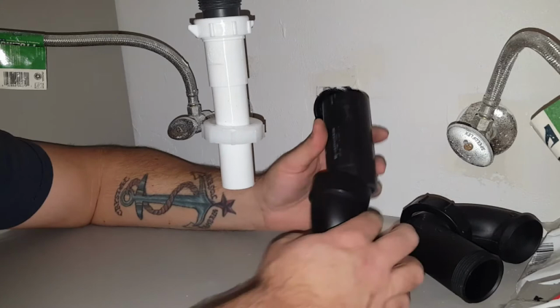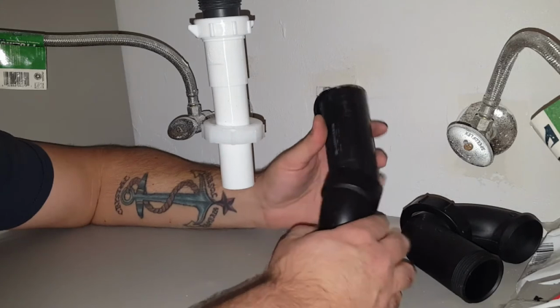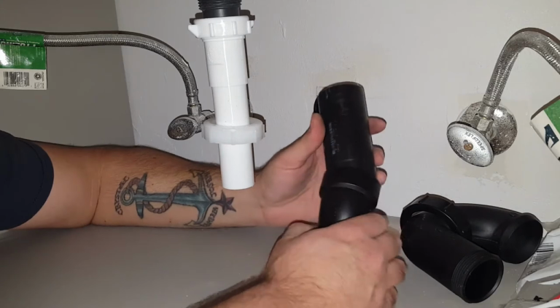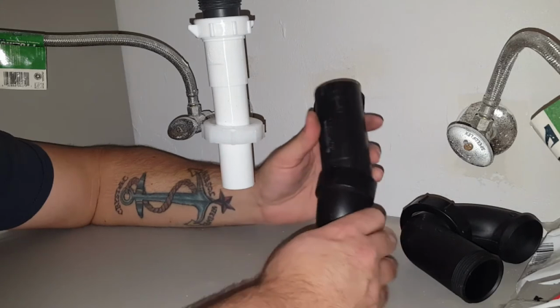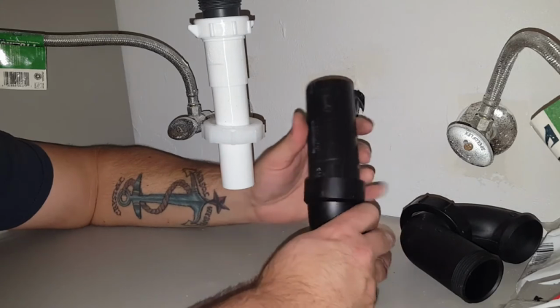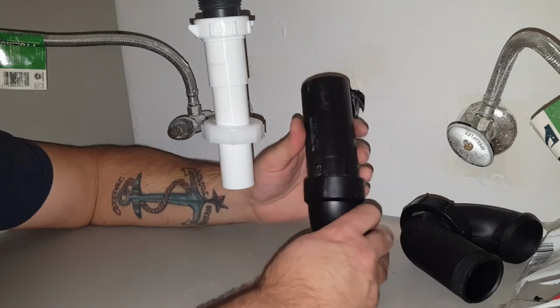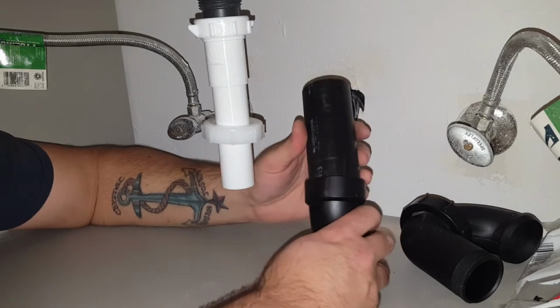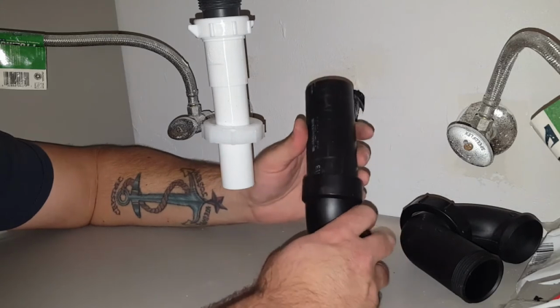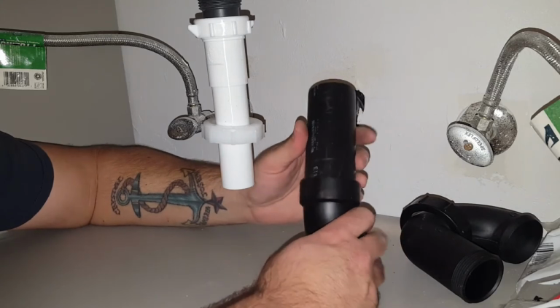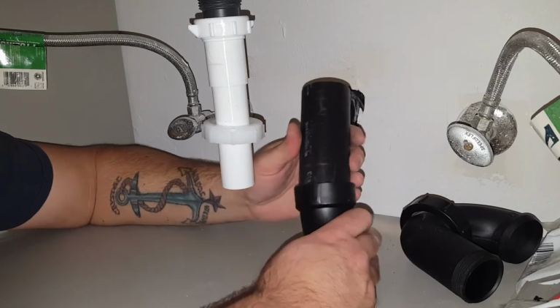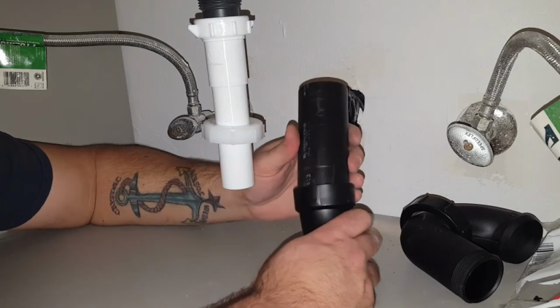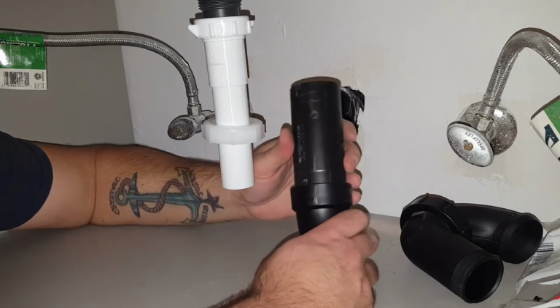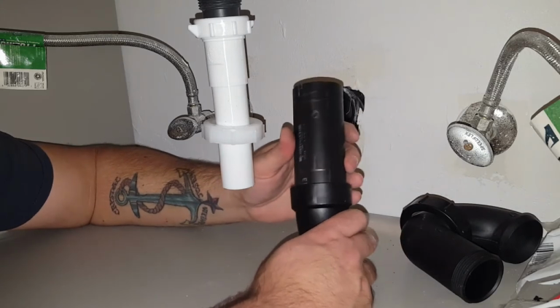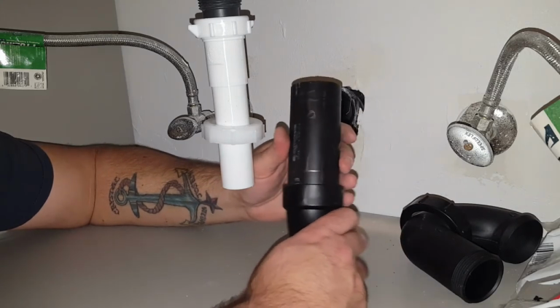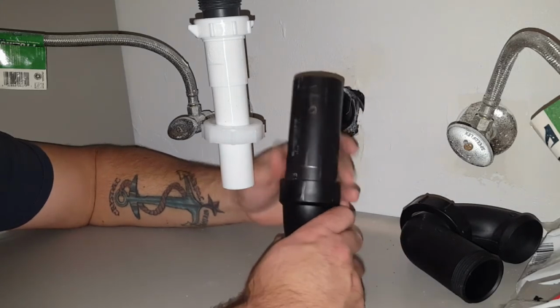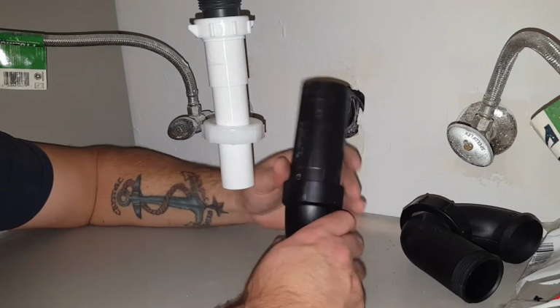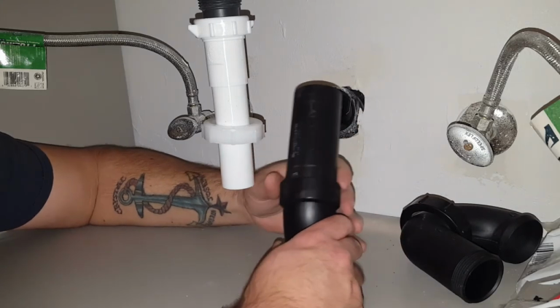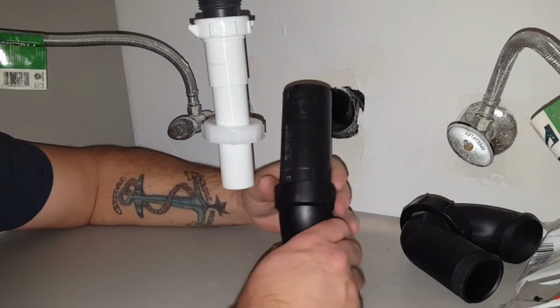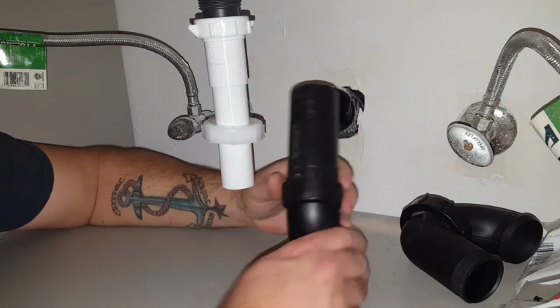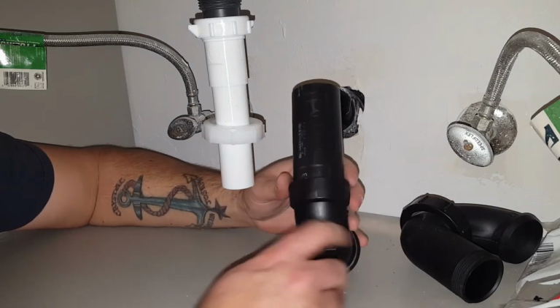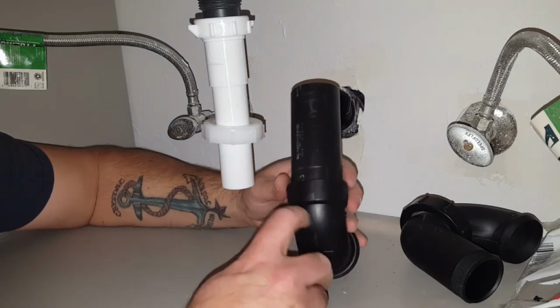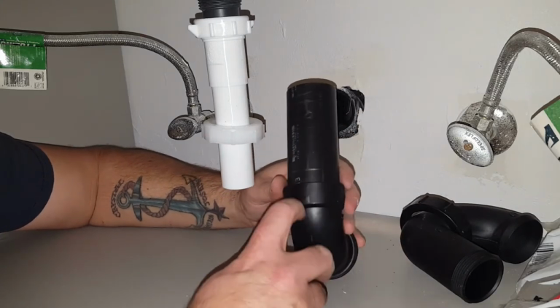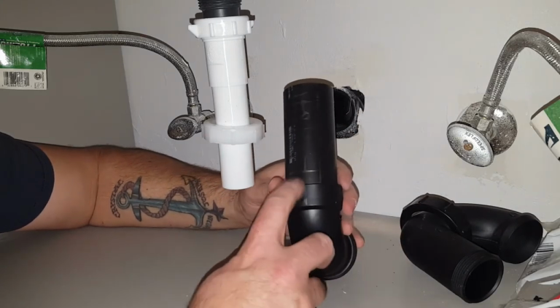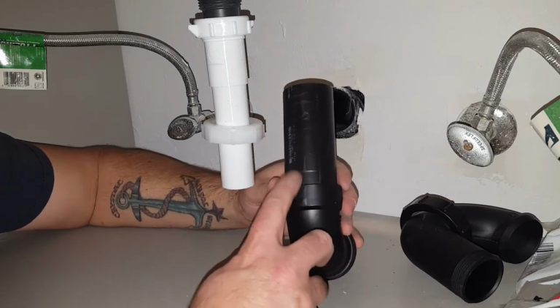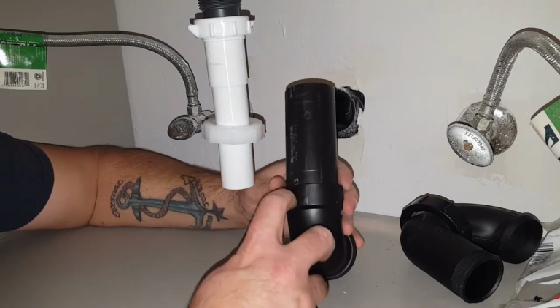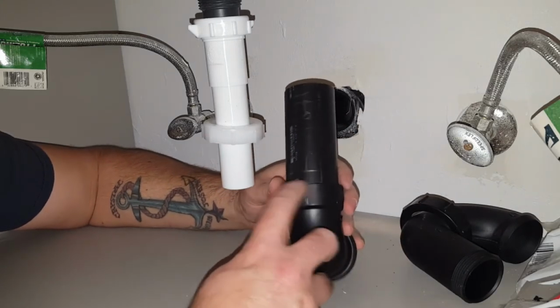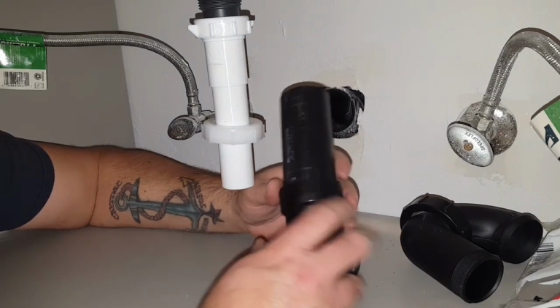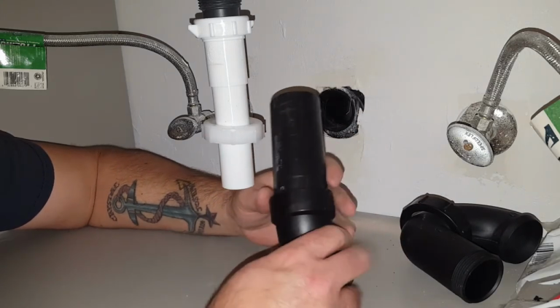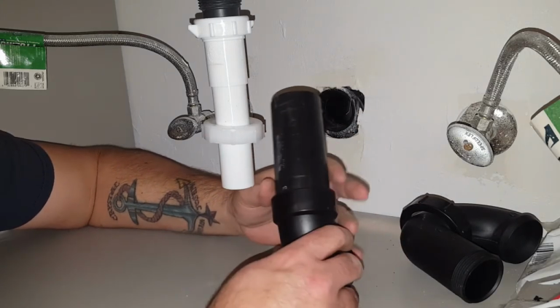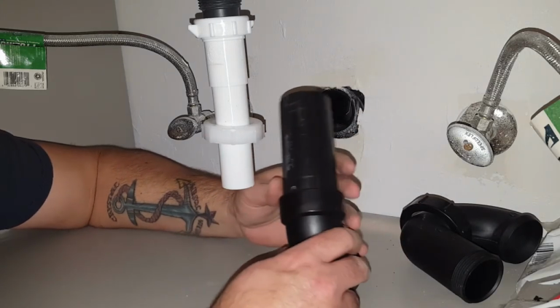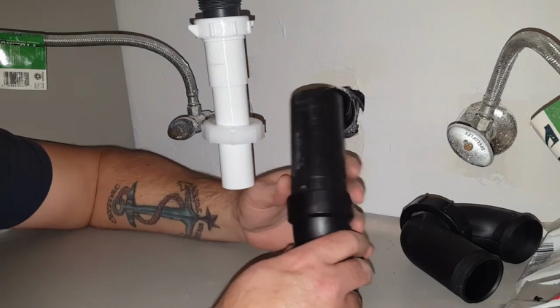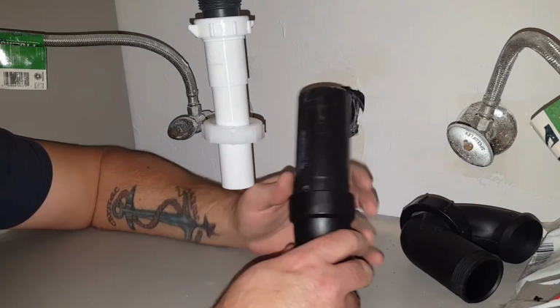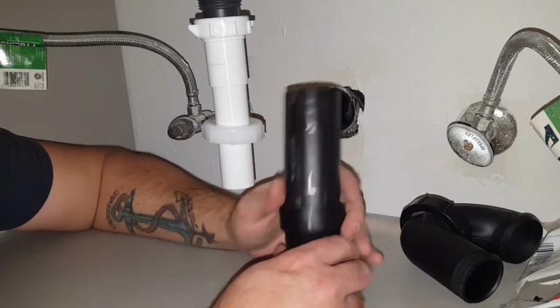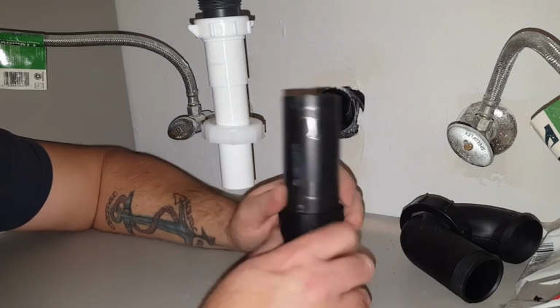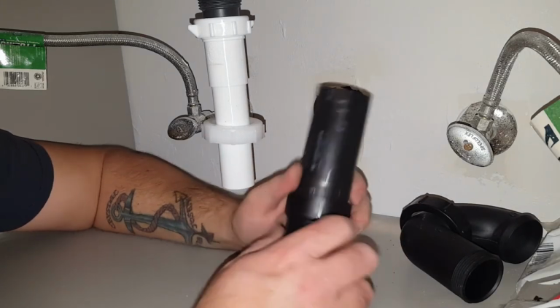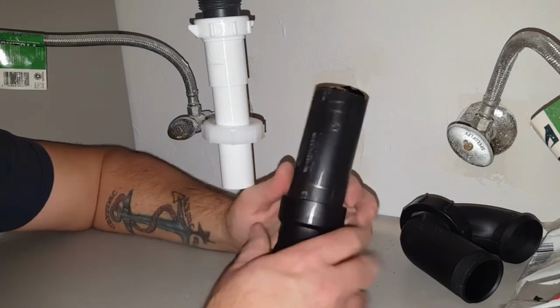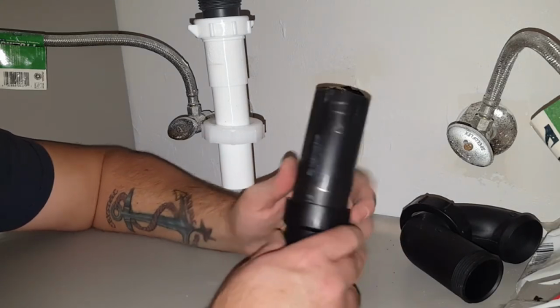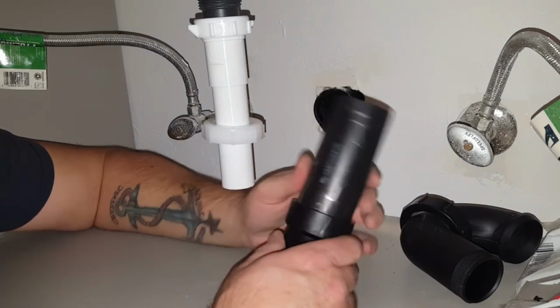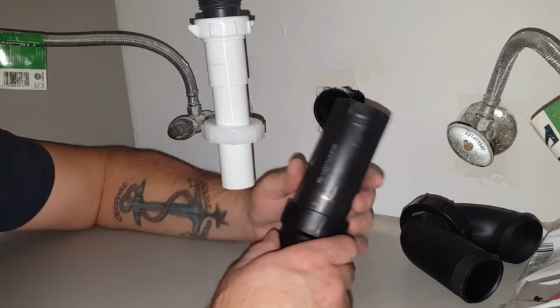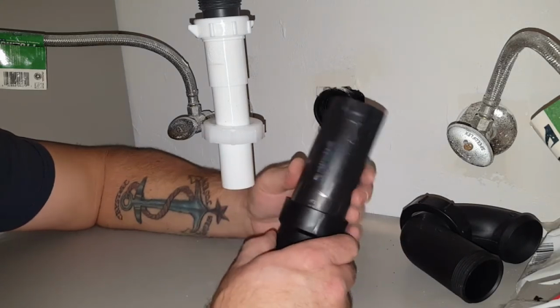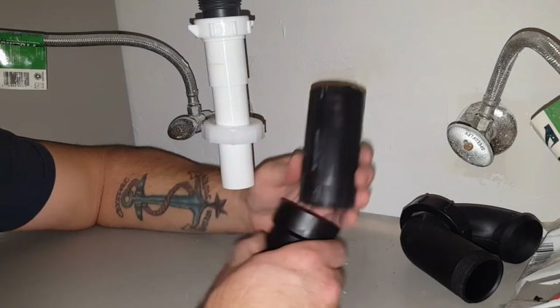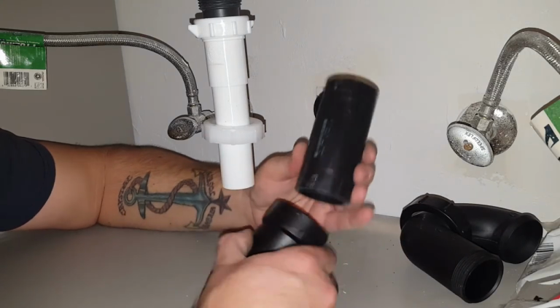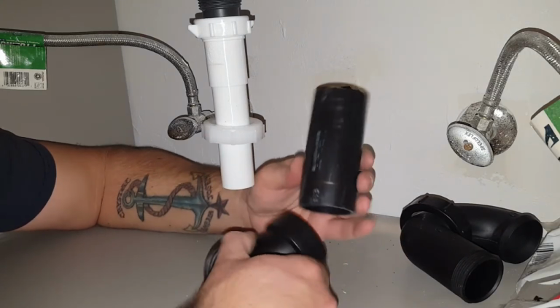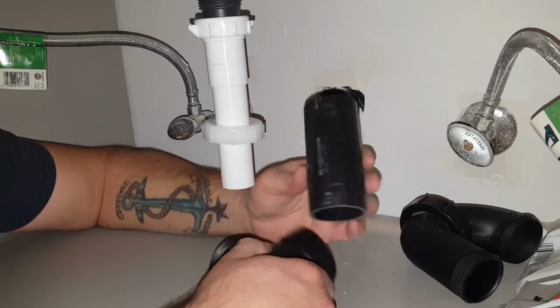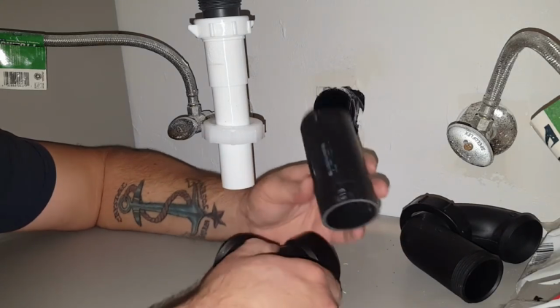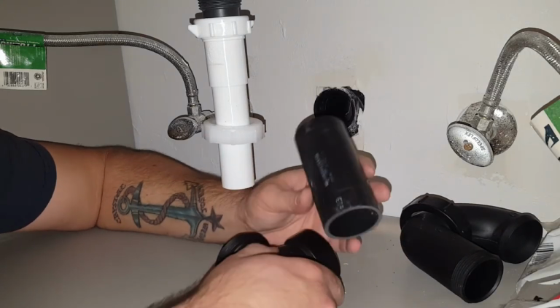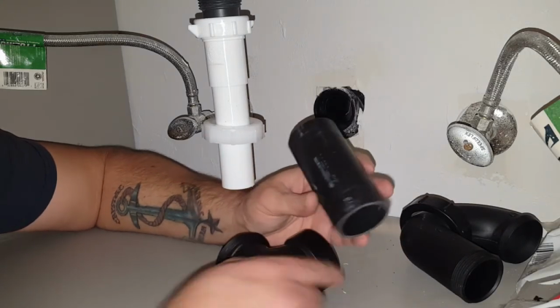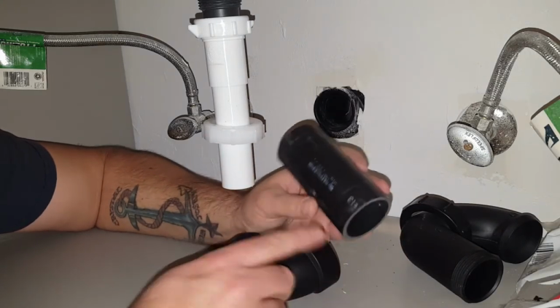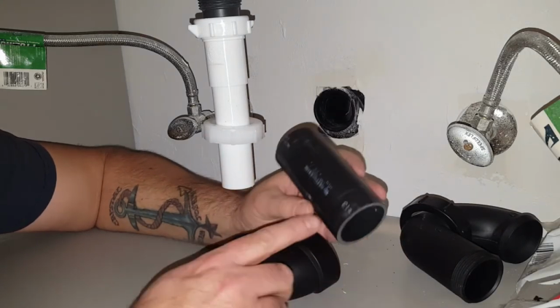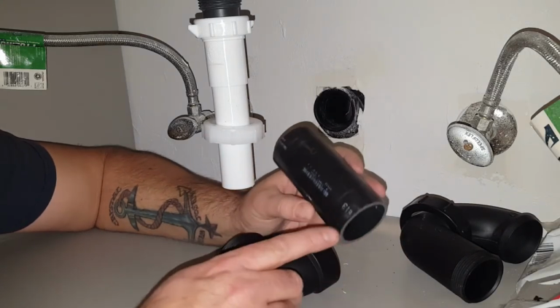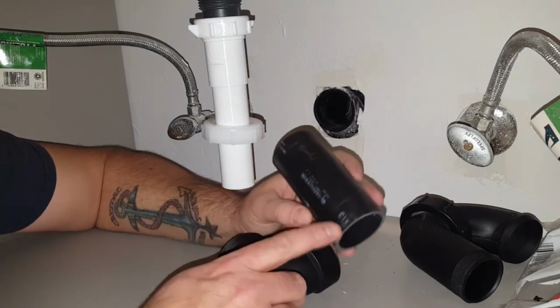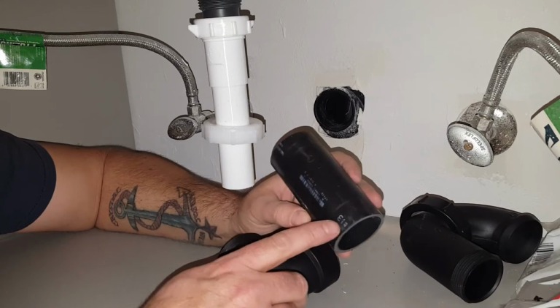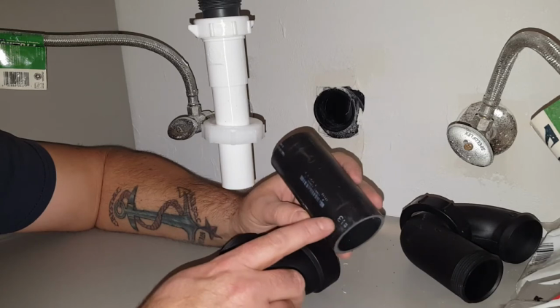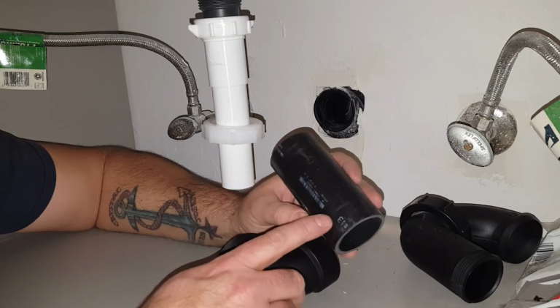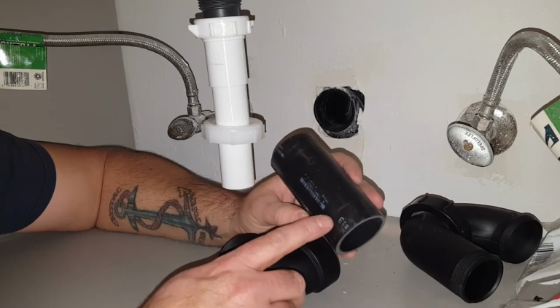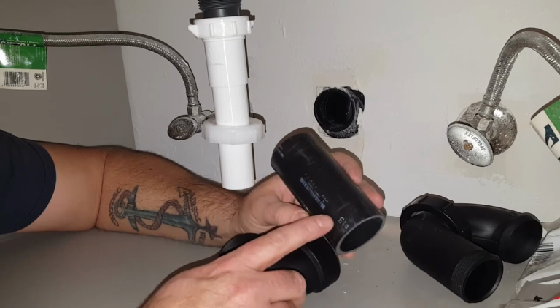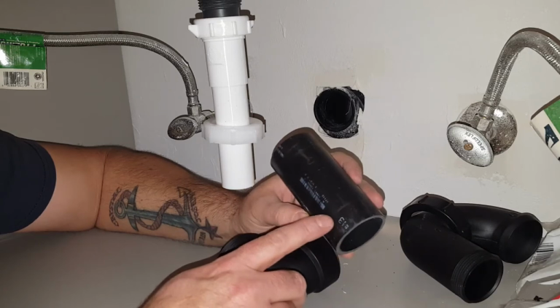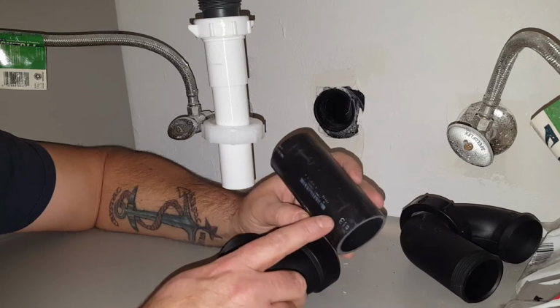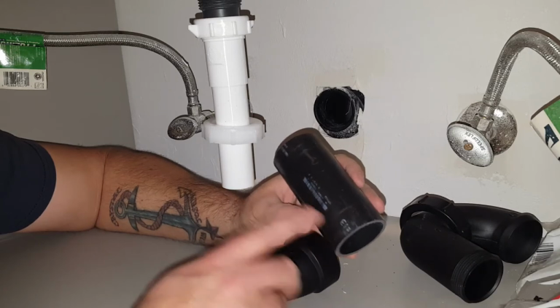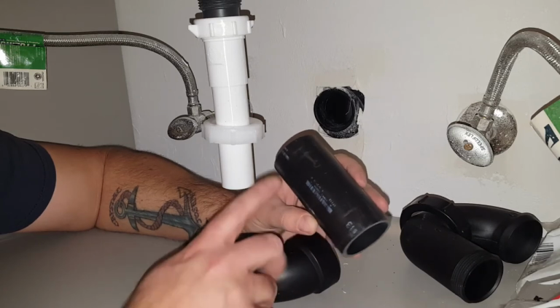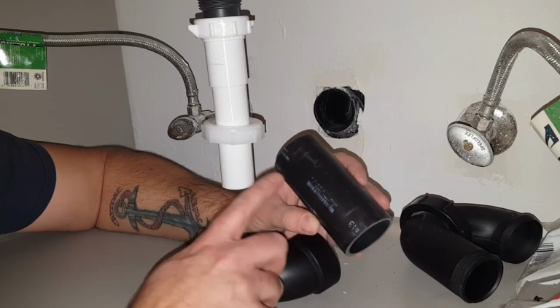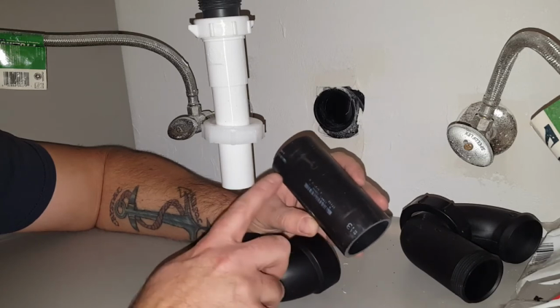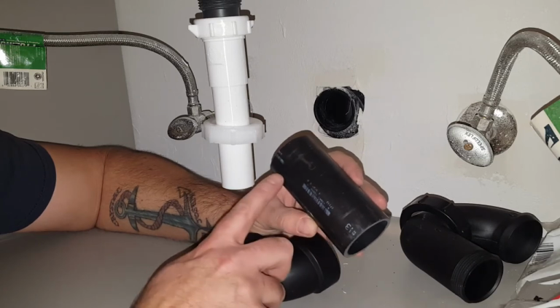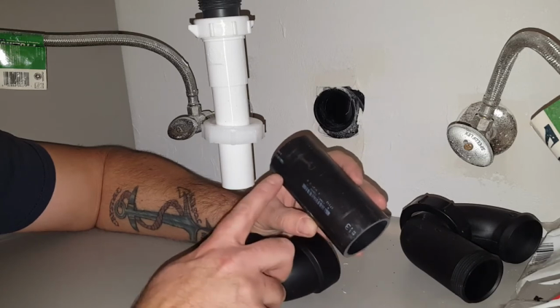You can see those marks better now — you can see why I do the depth mark. I can confirm that I got full engagement.